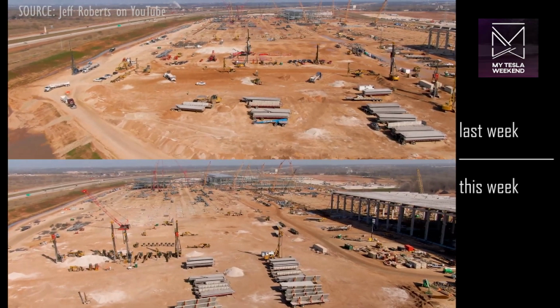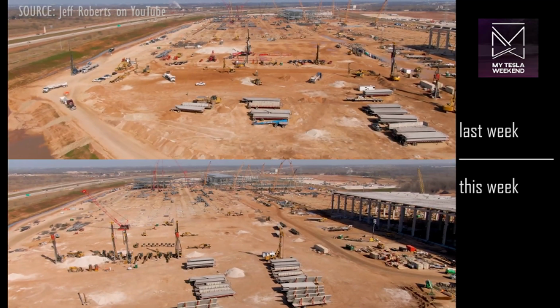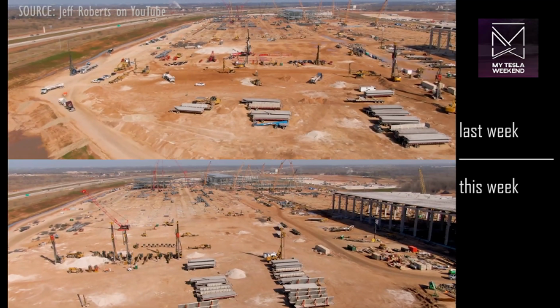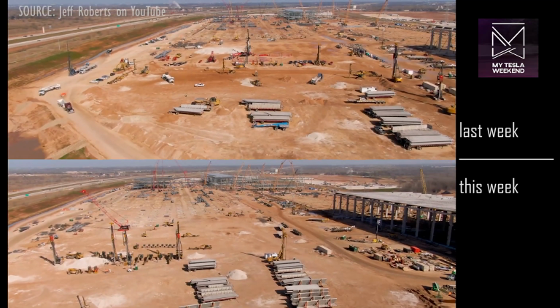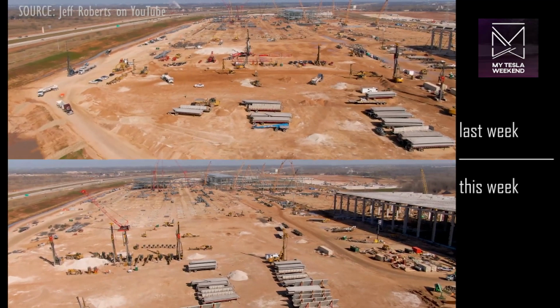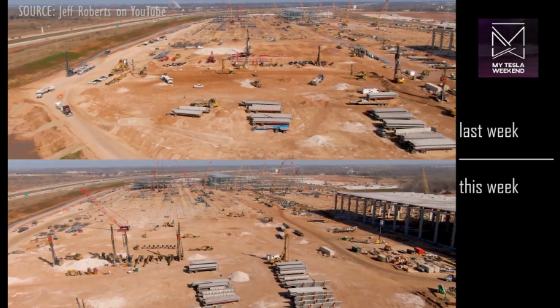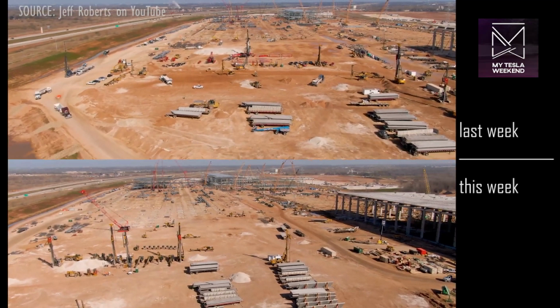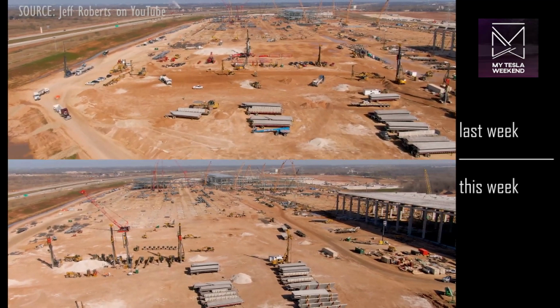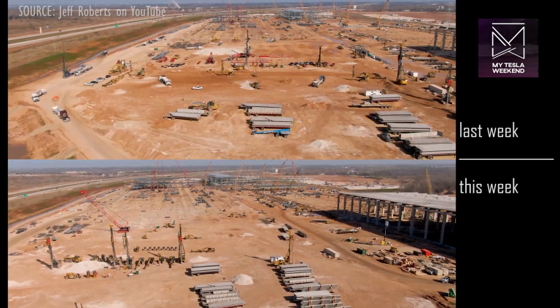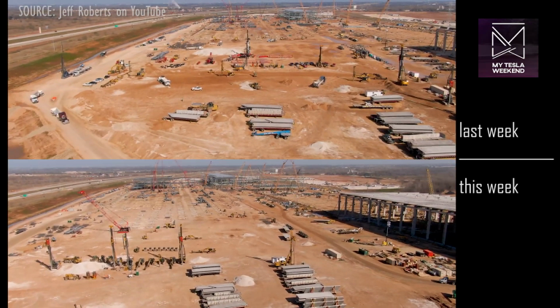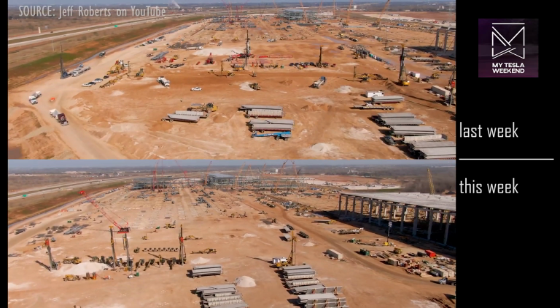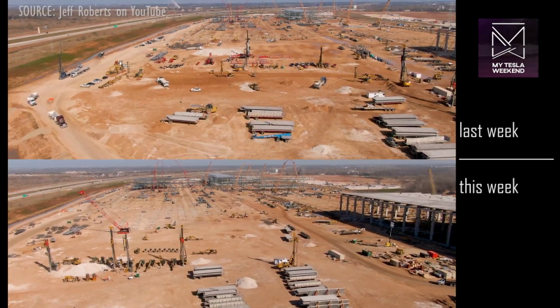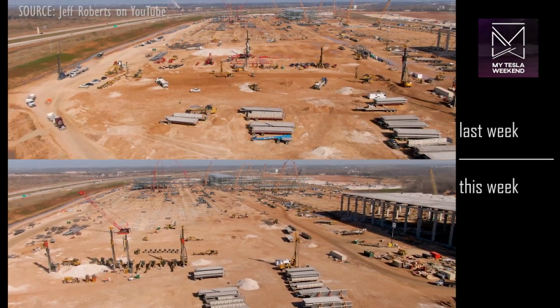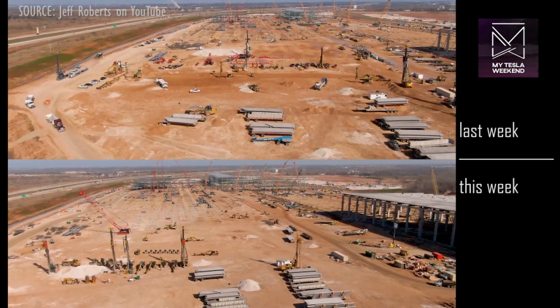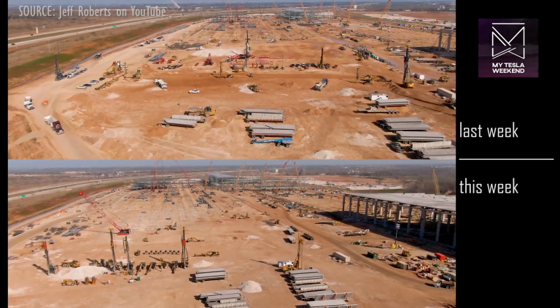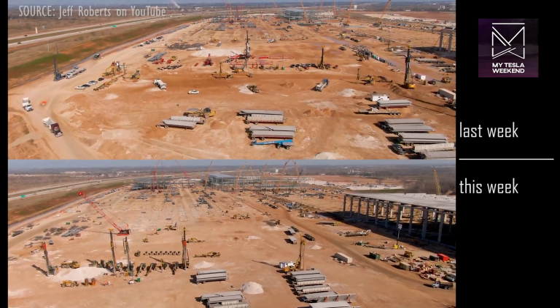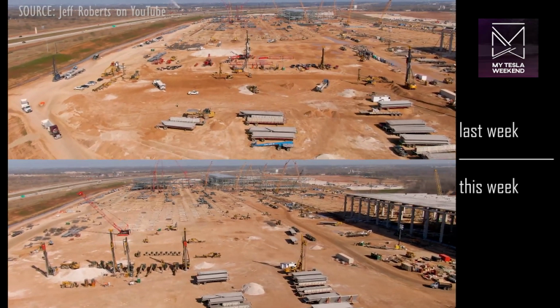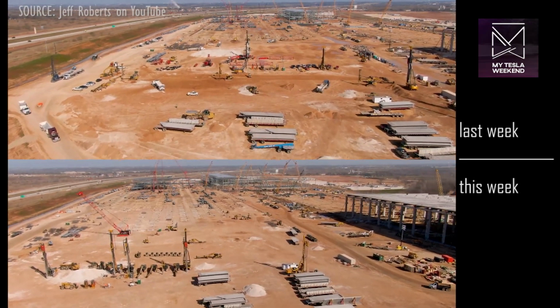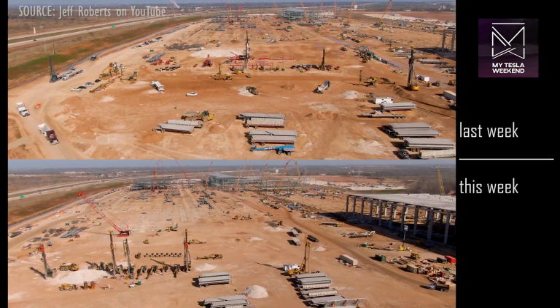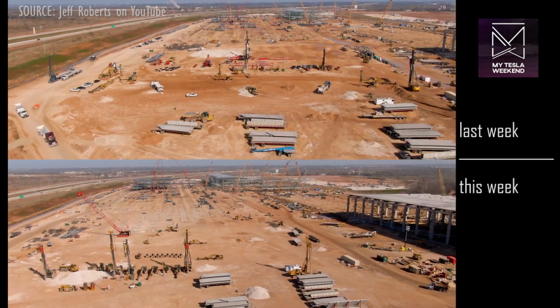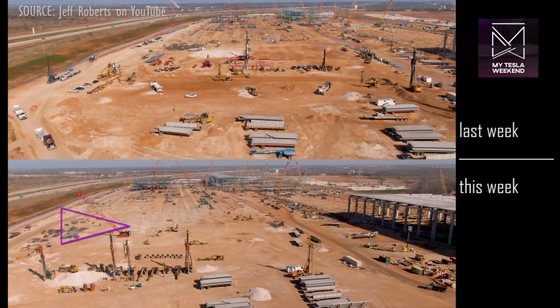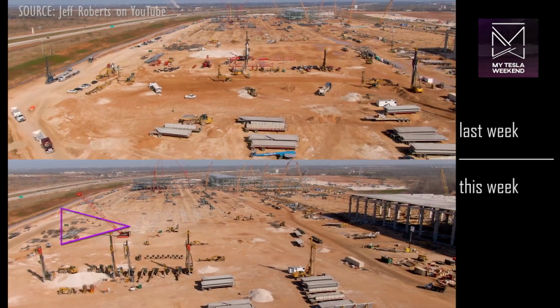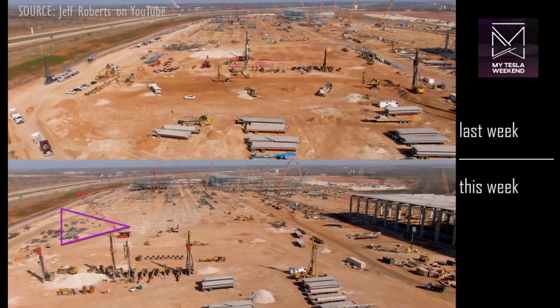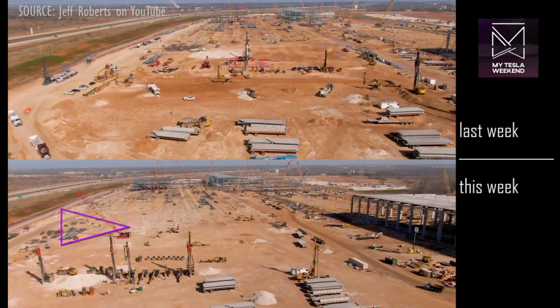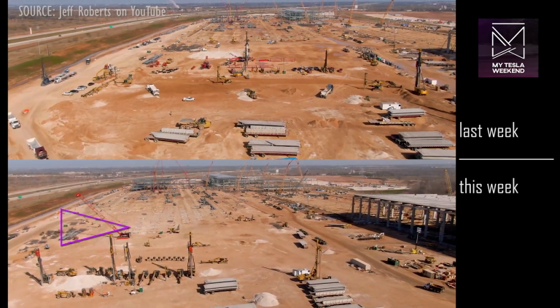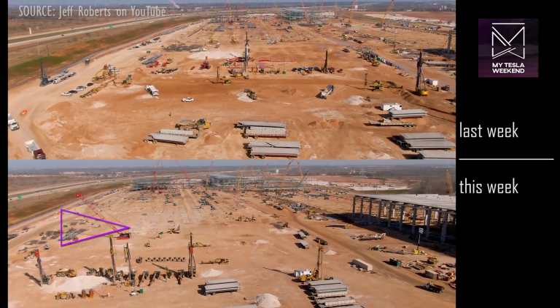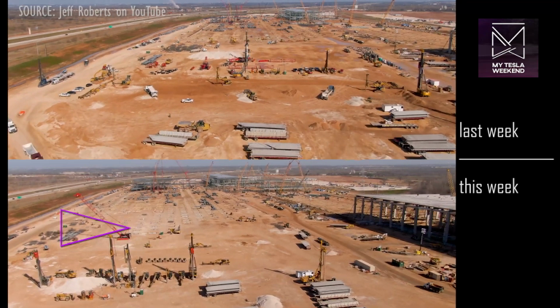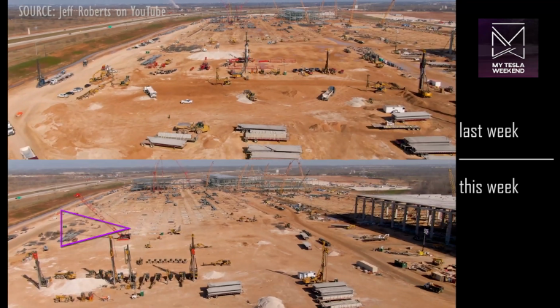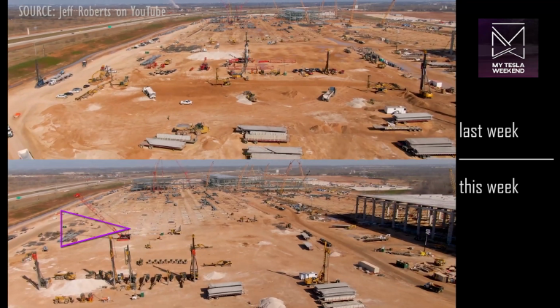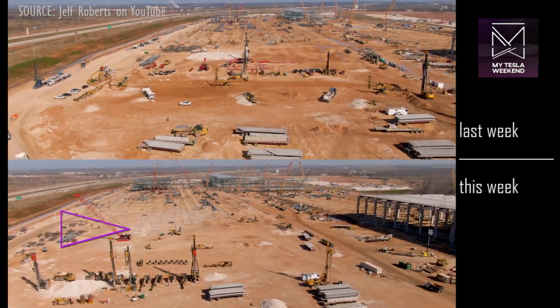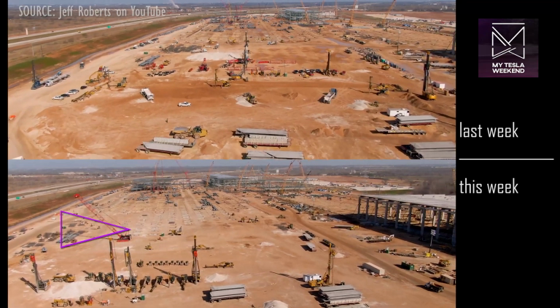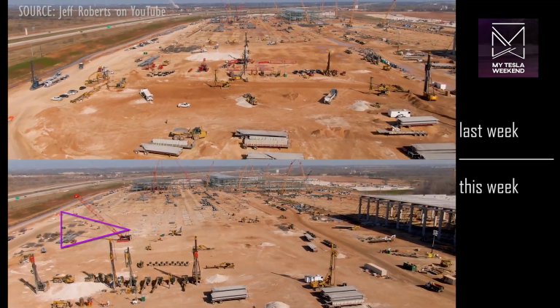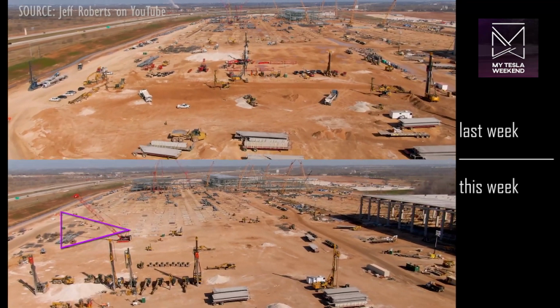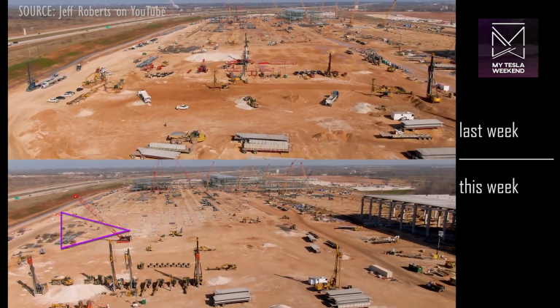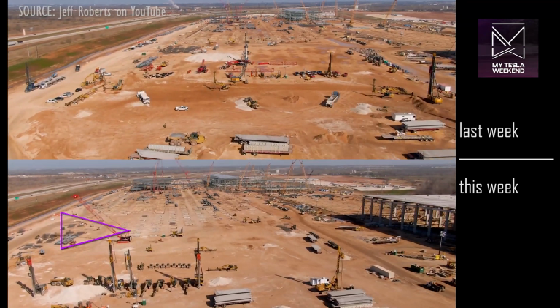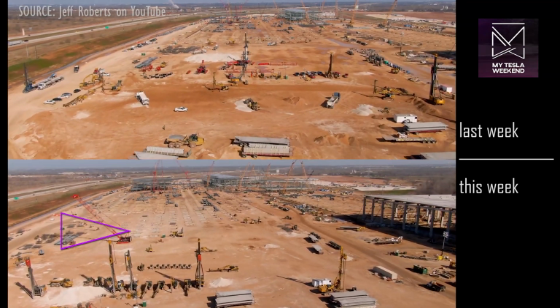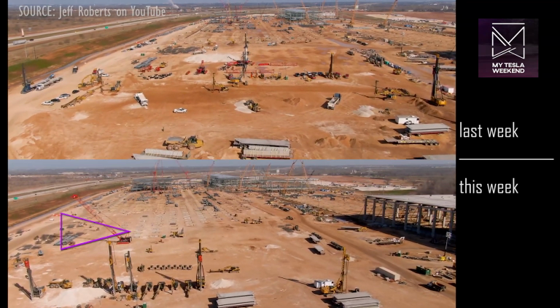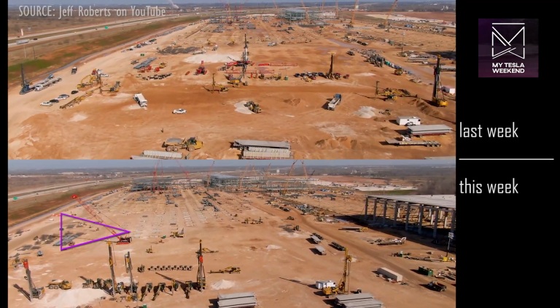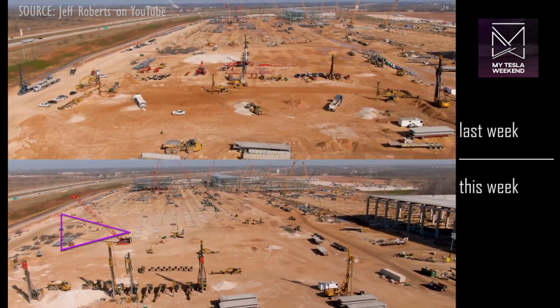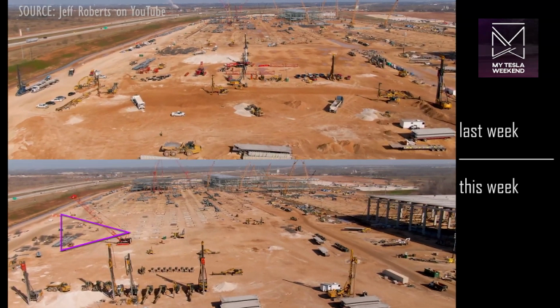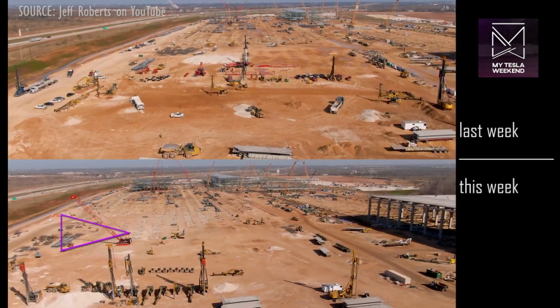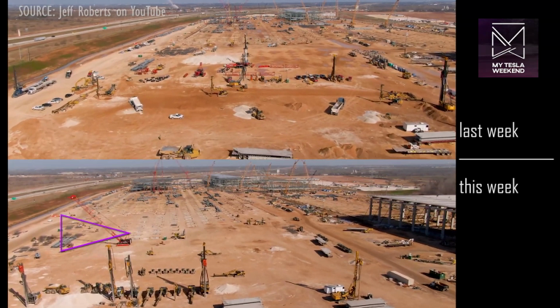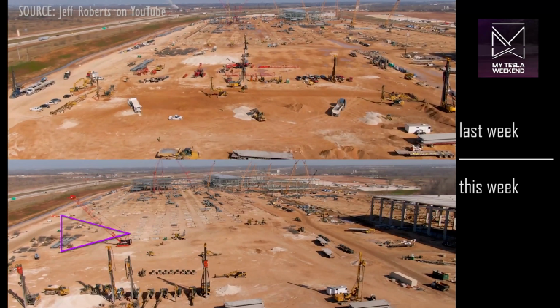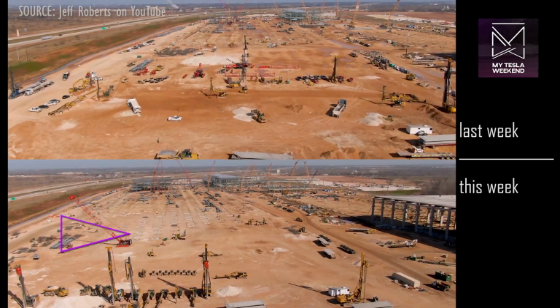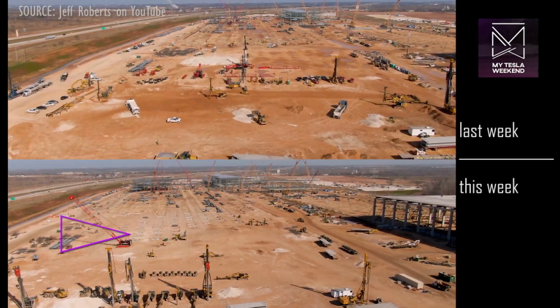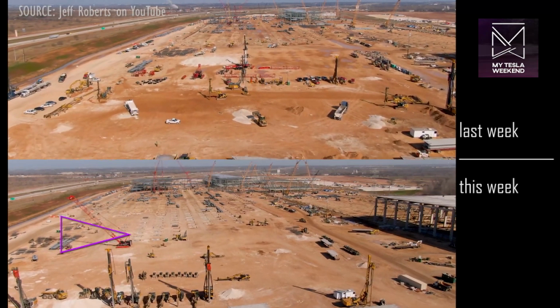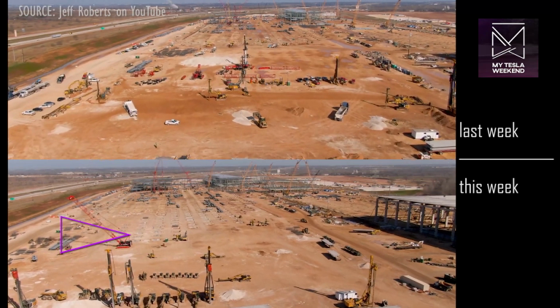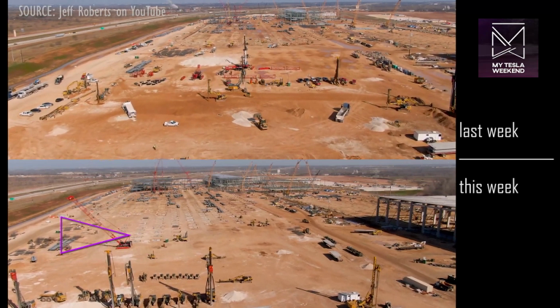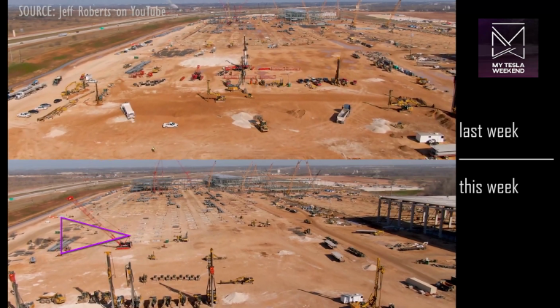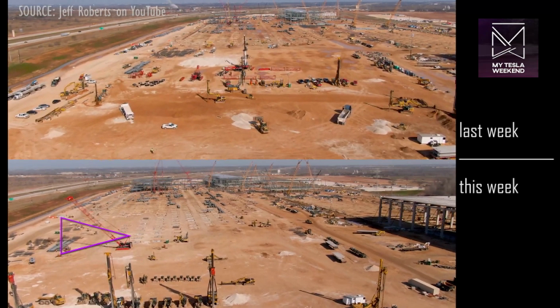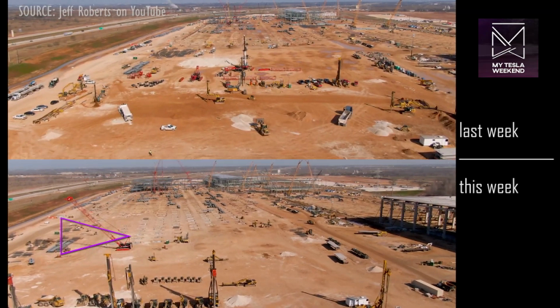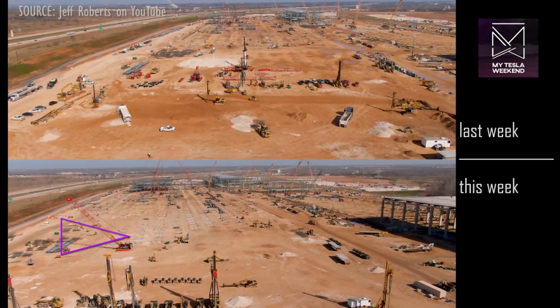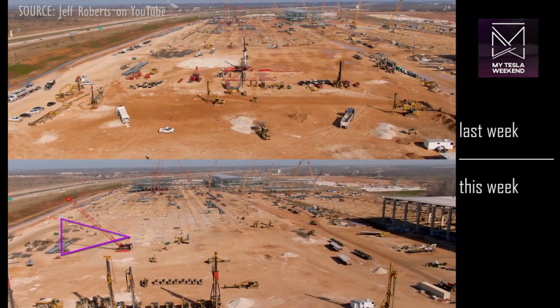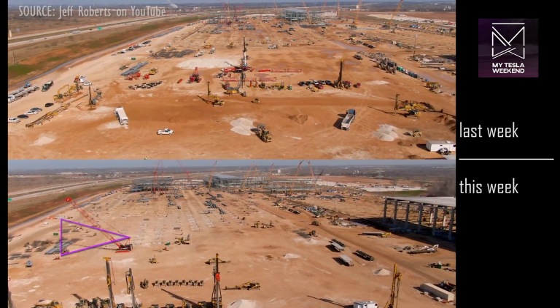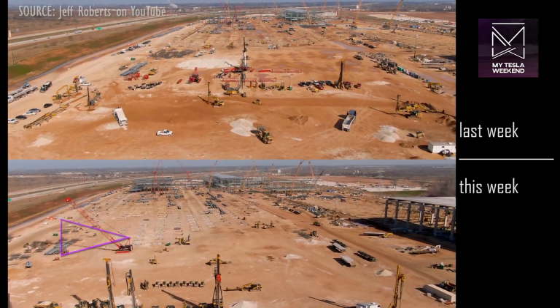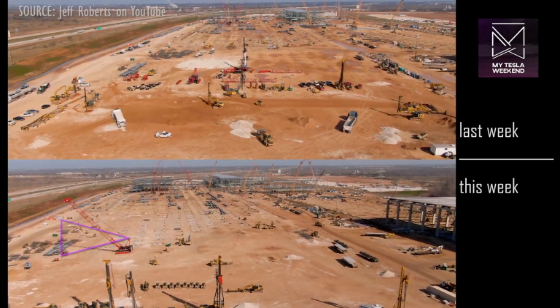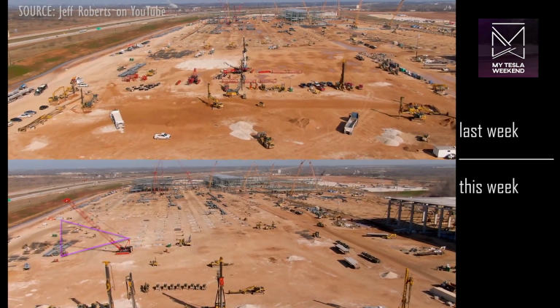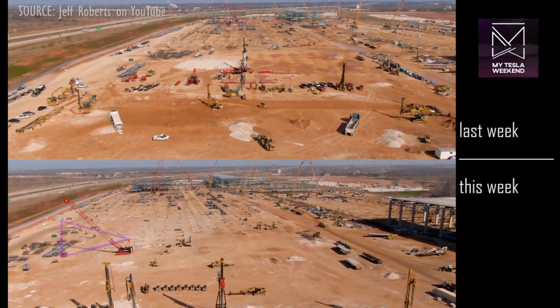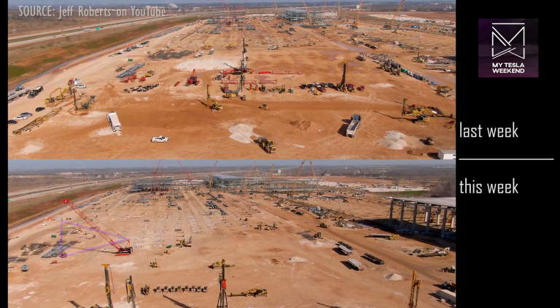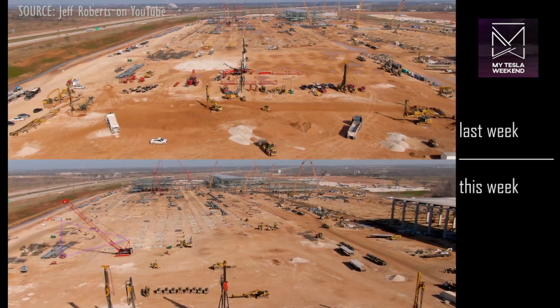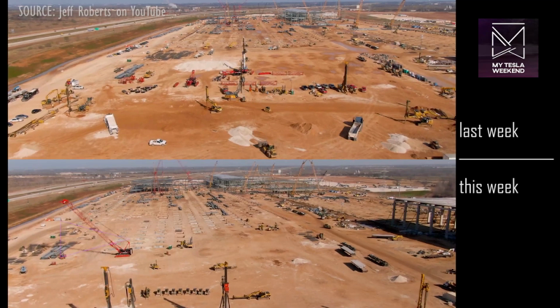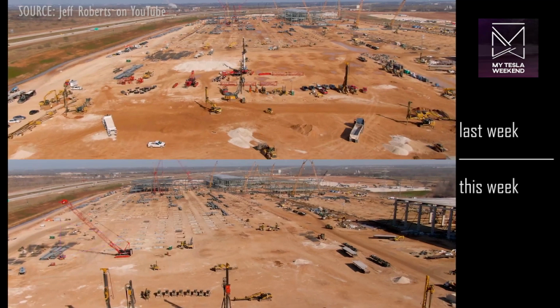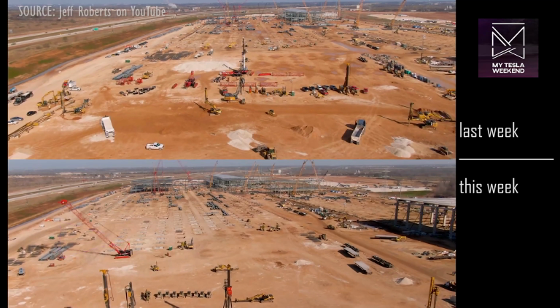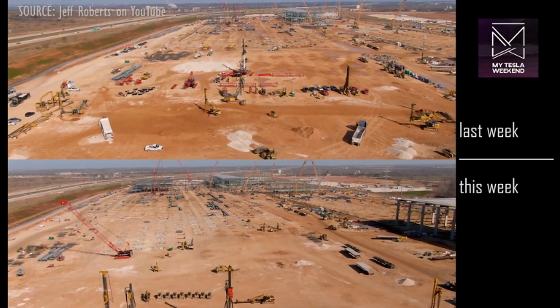On the west side, the number of footings has increased significantly, expanding further to the south toward the concrete staging area.